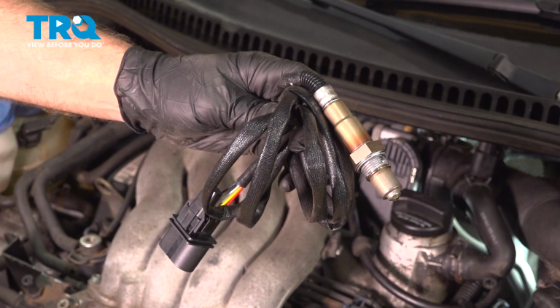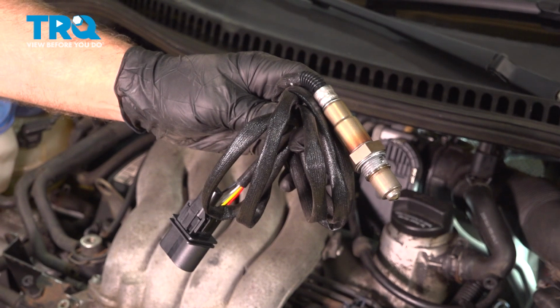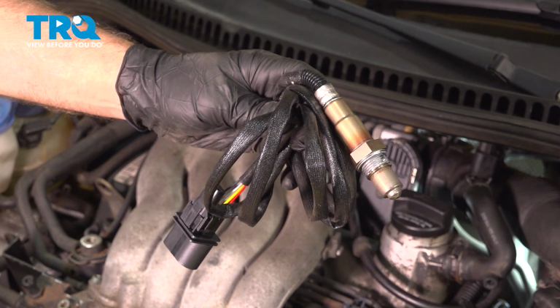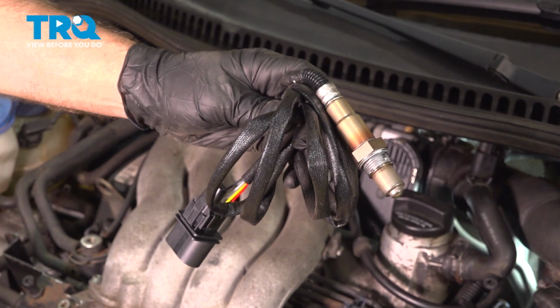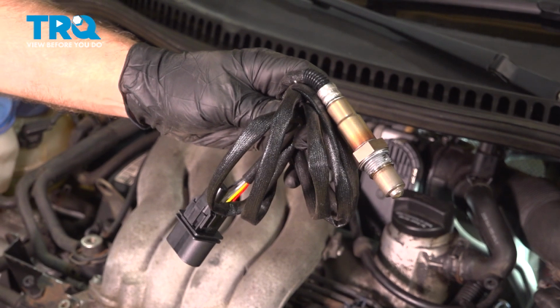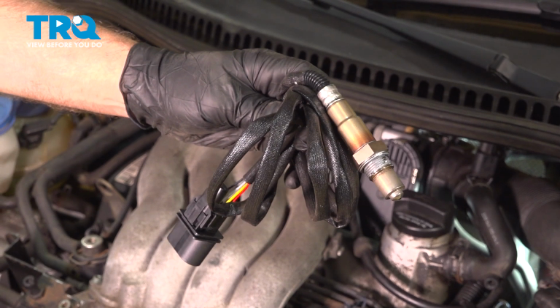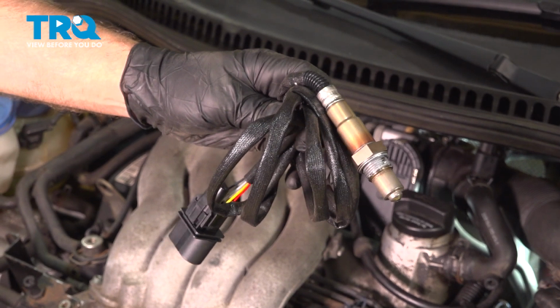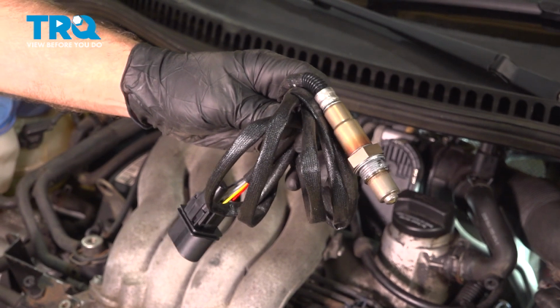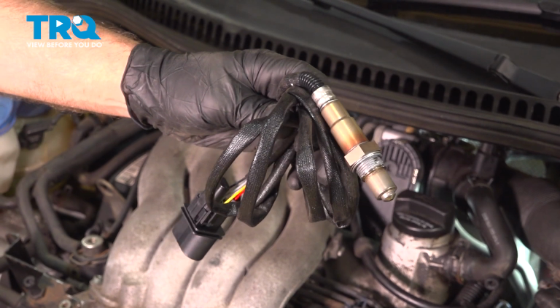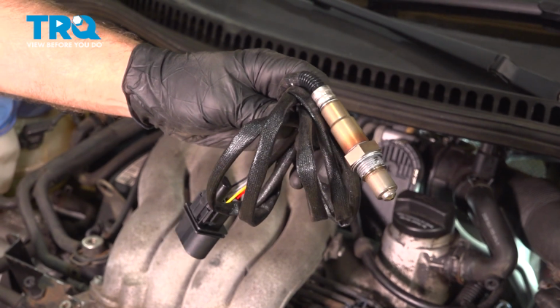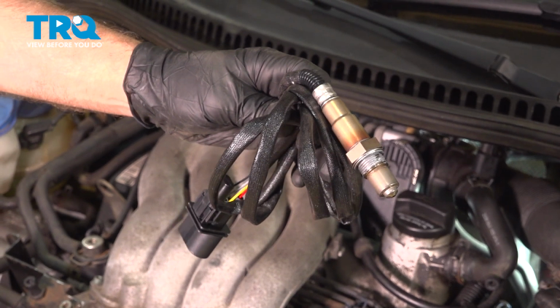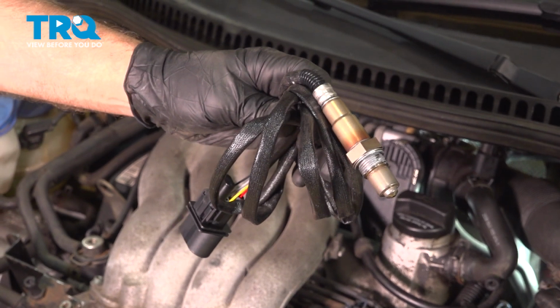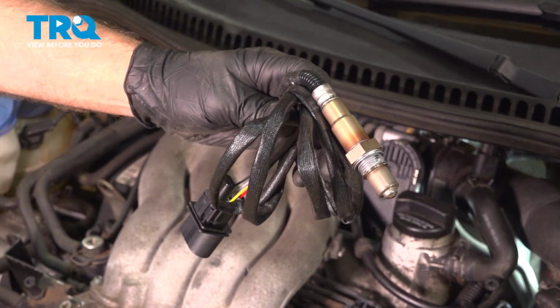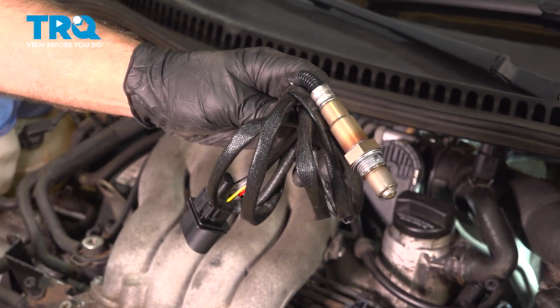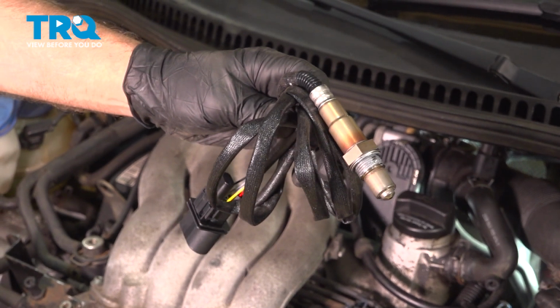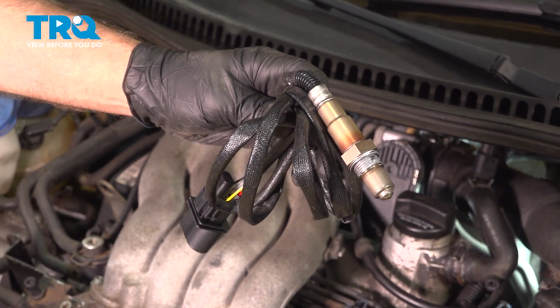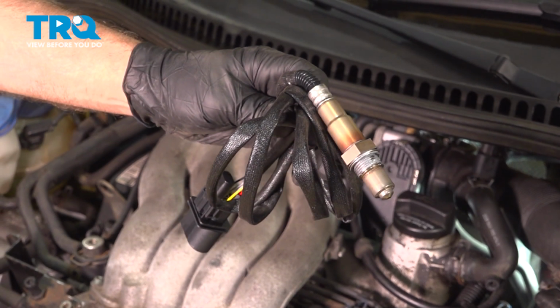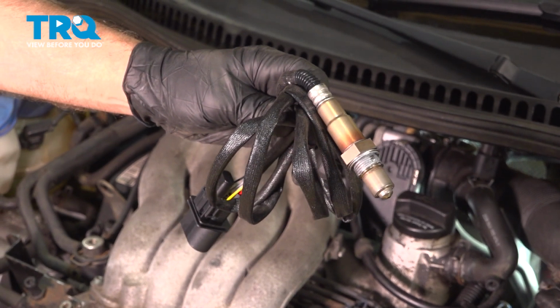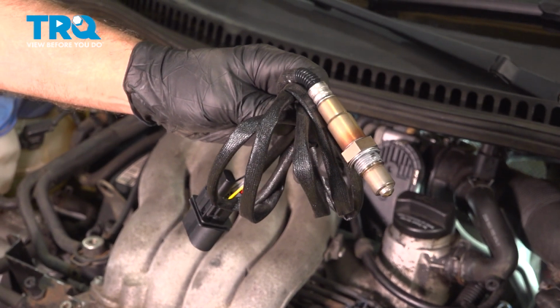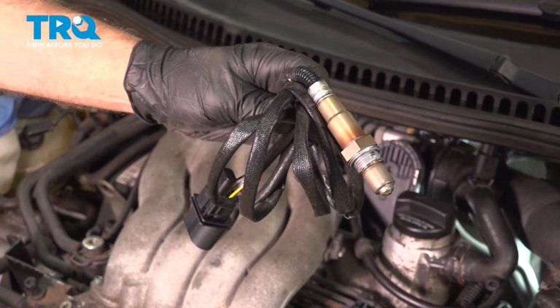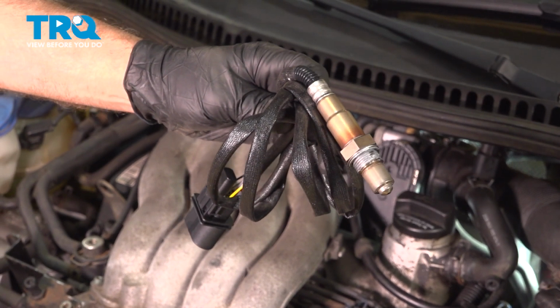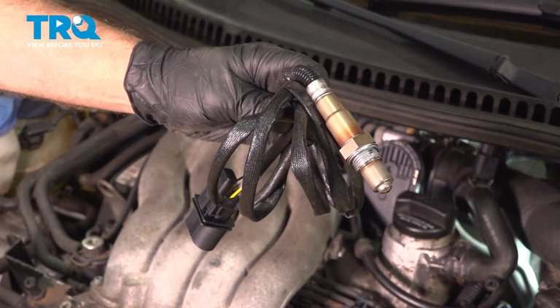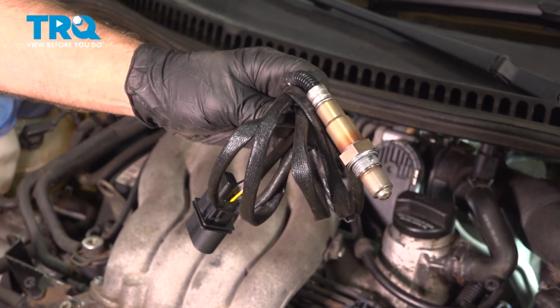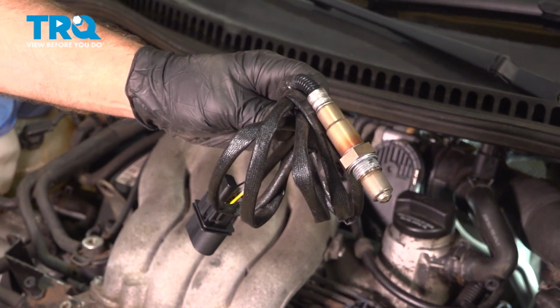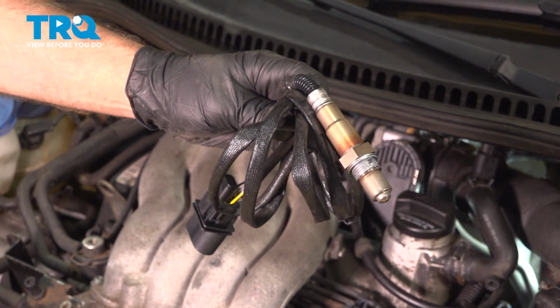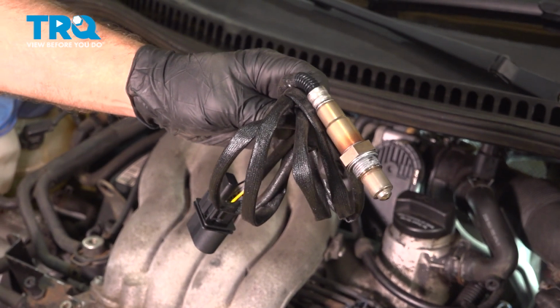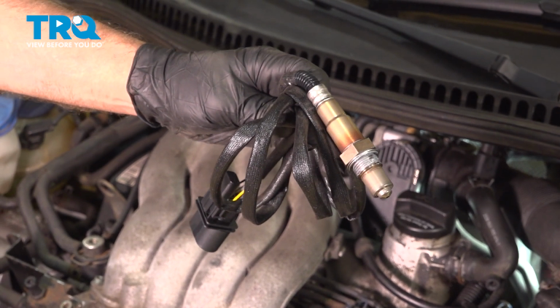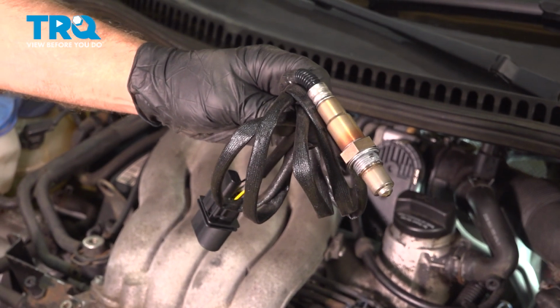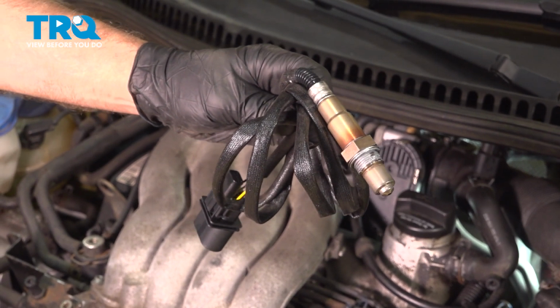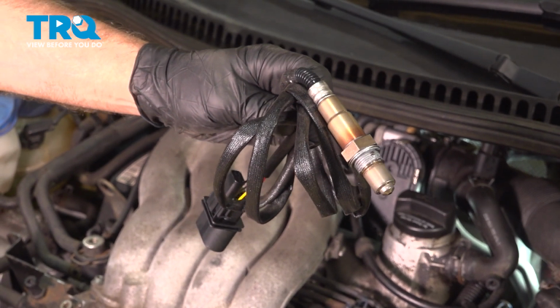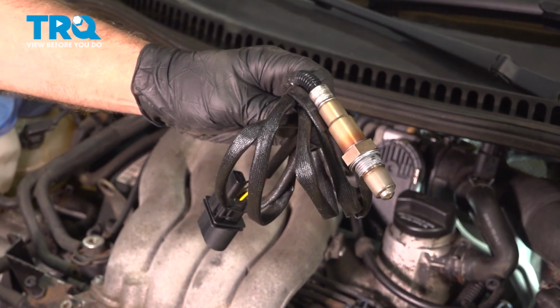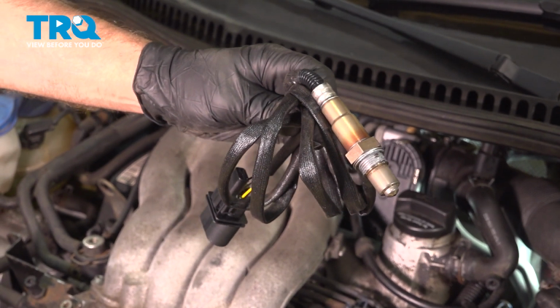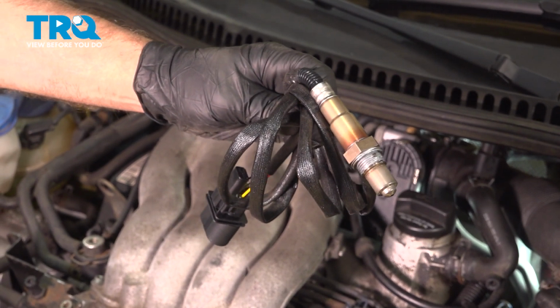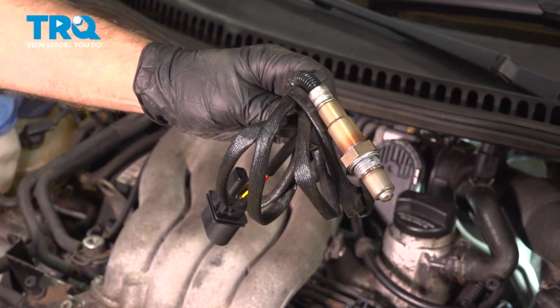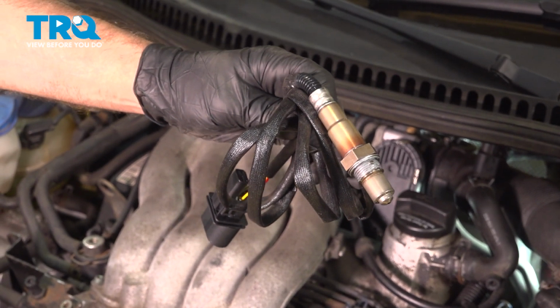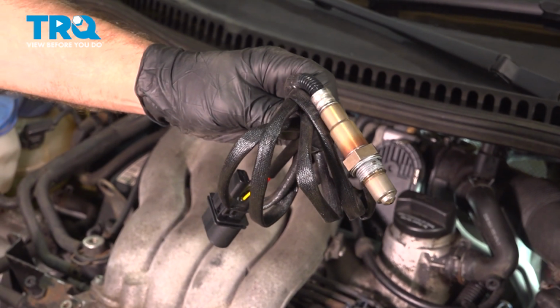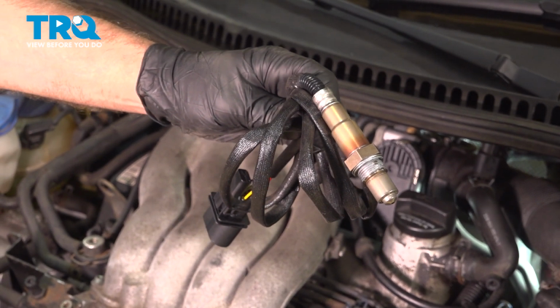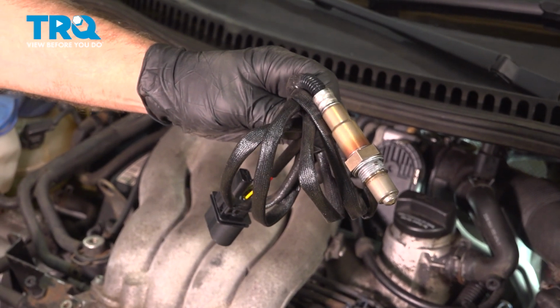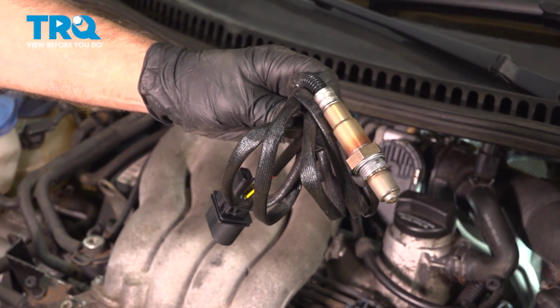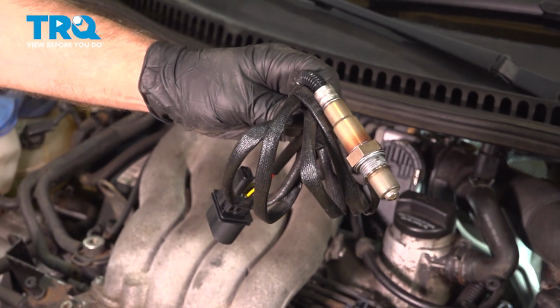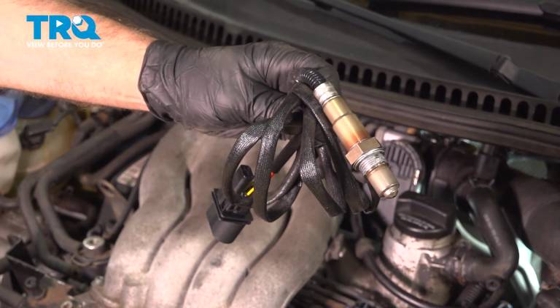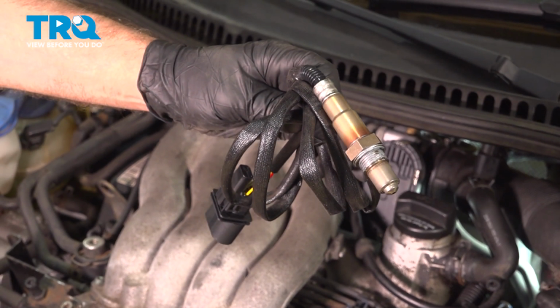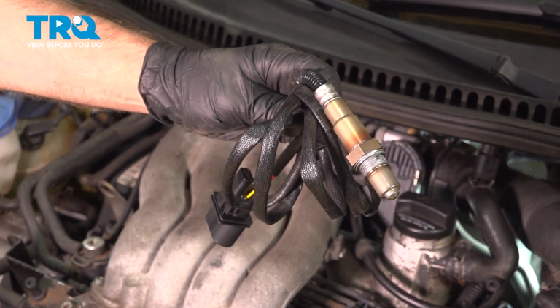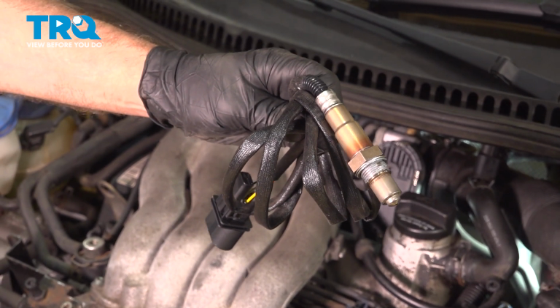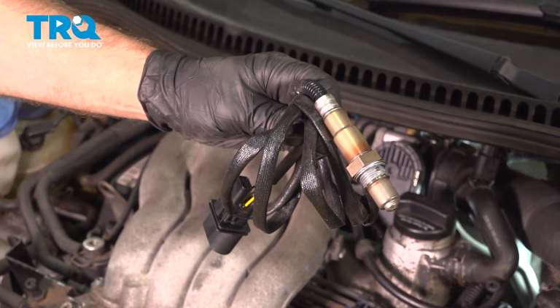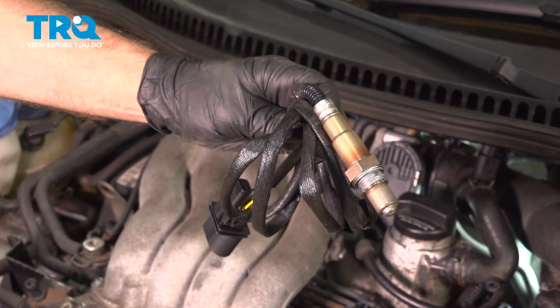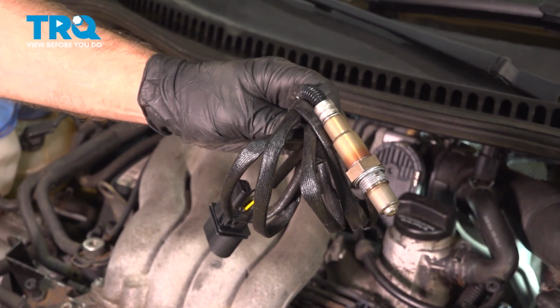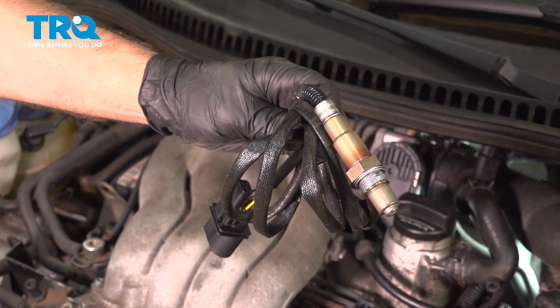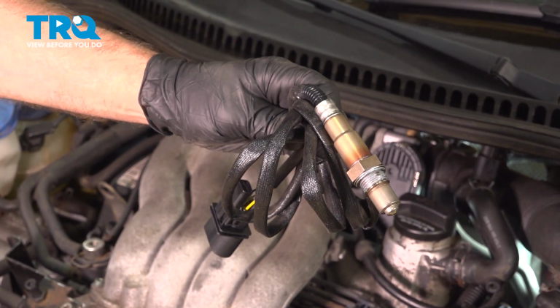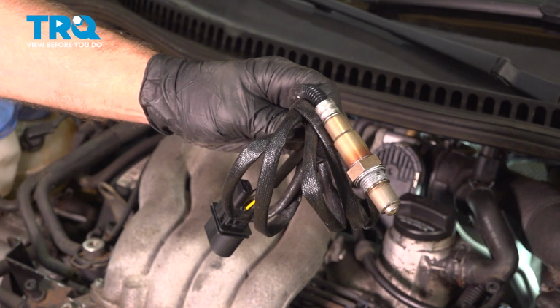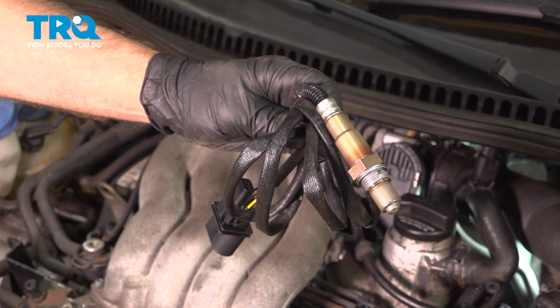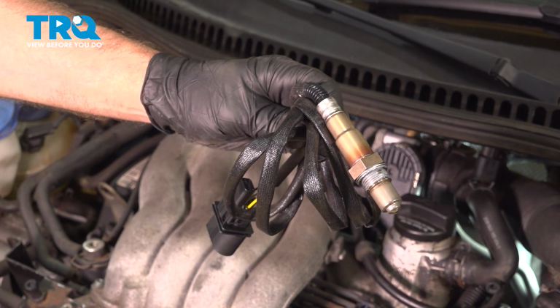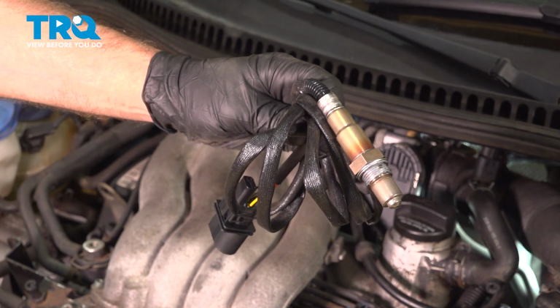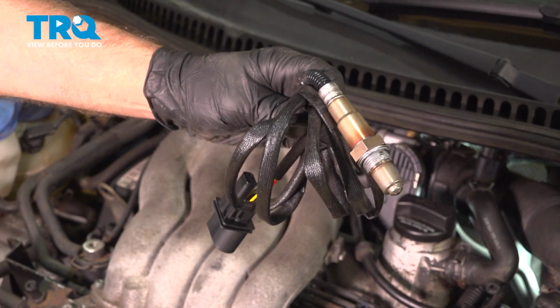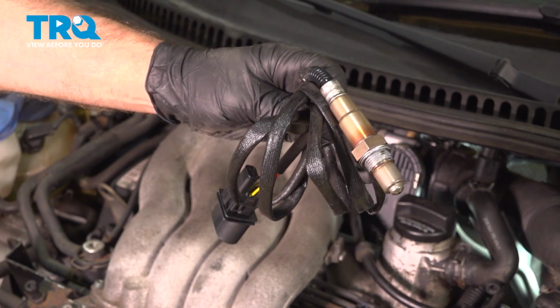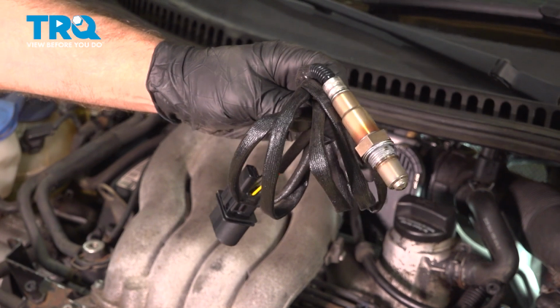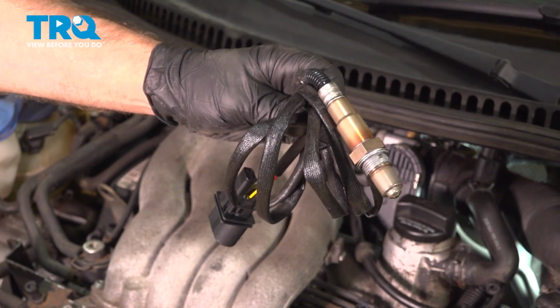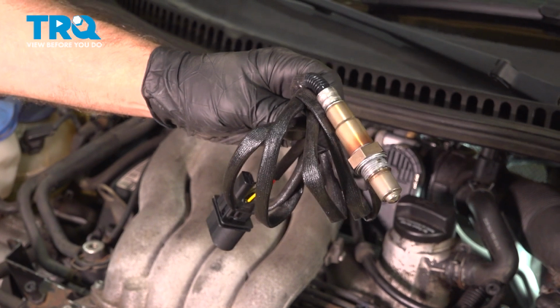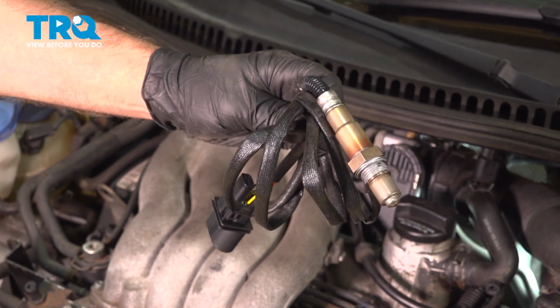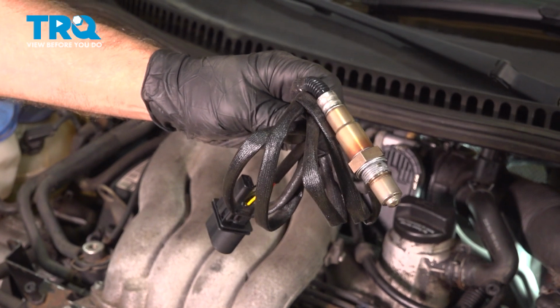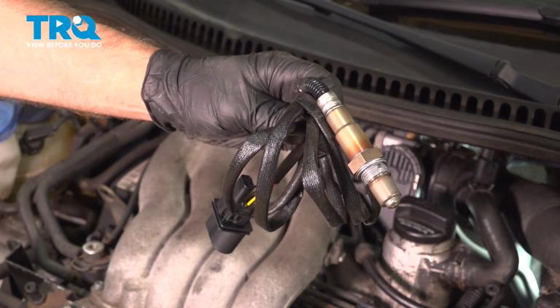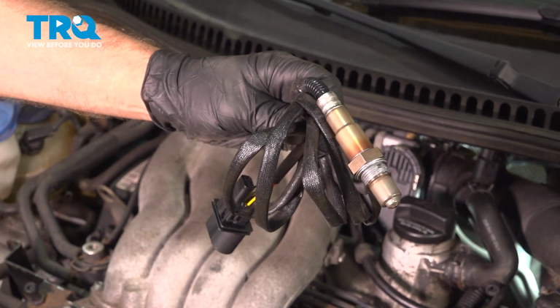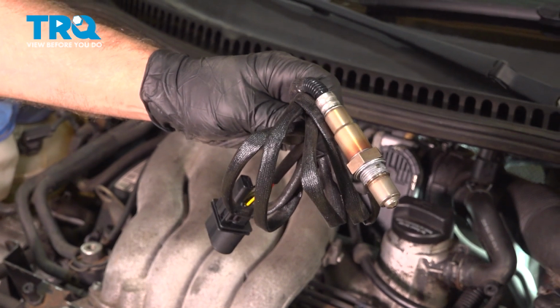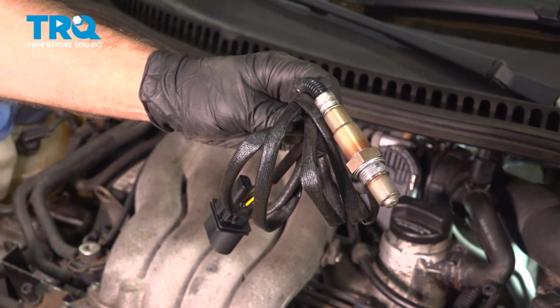In this video, I'm going to show you how to replace the upstream O2 sensor in this Volkswagen Beetle. Let's get into it.